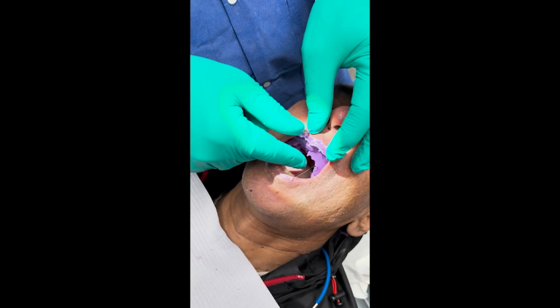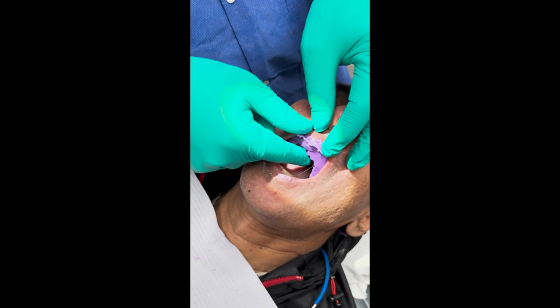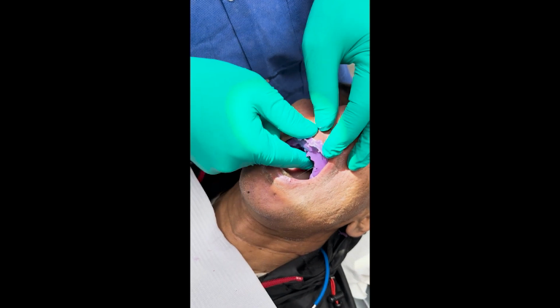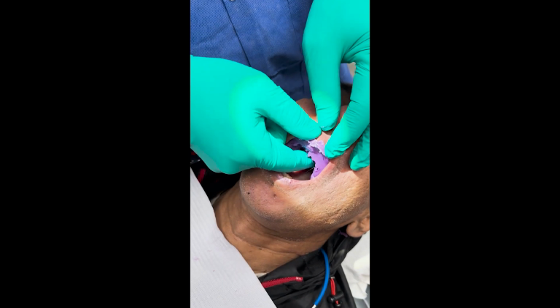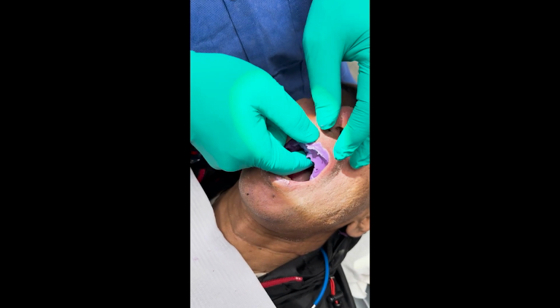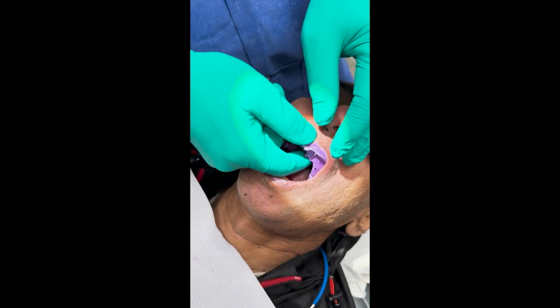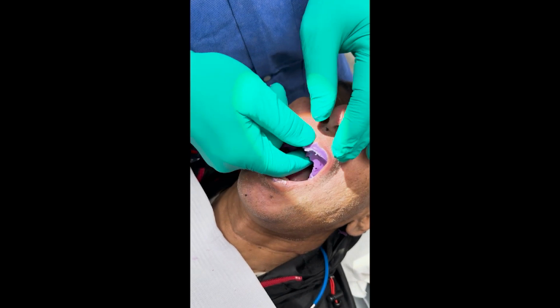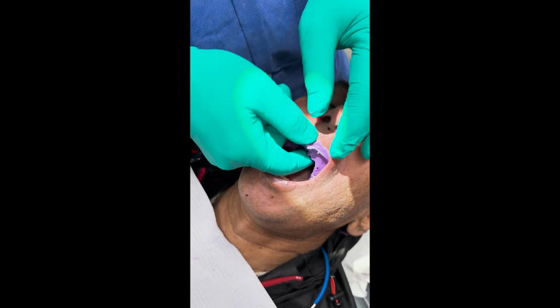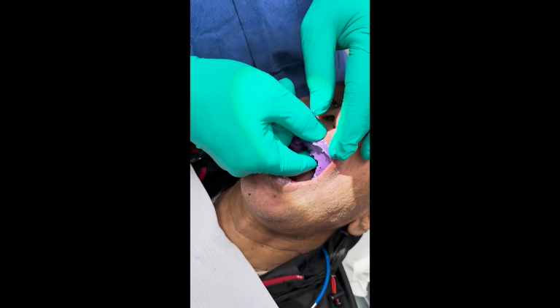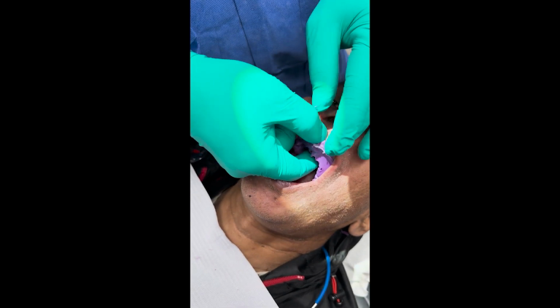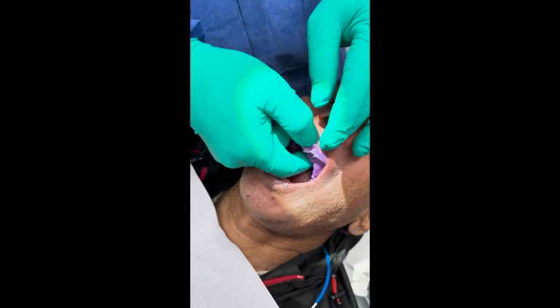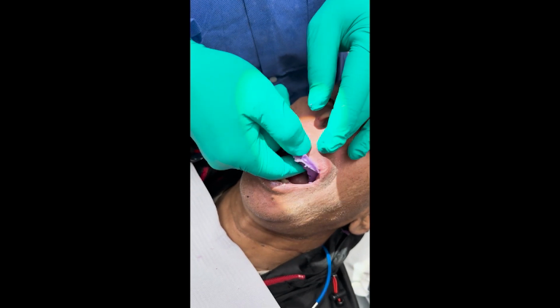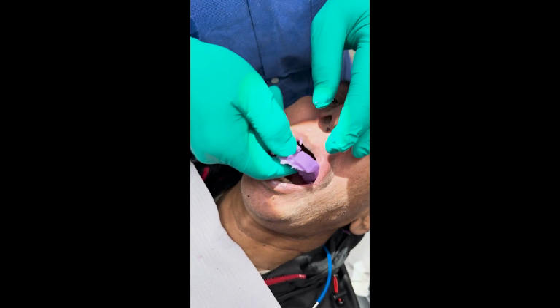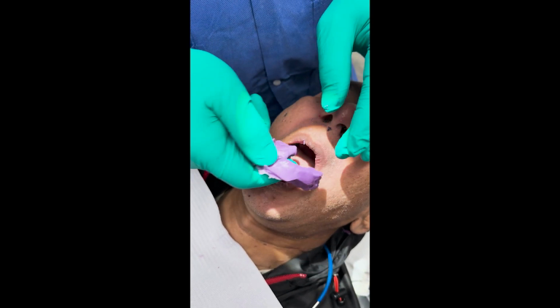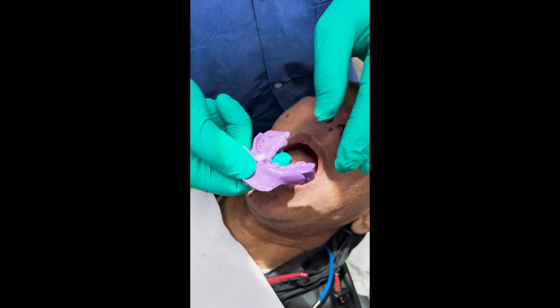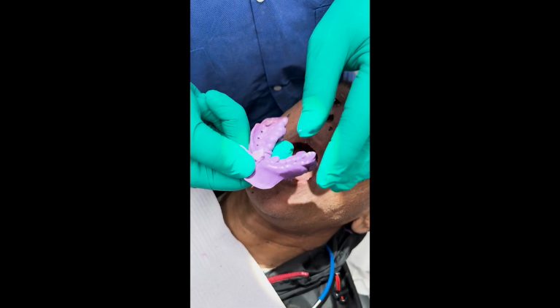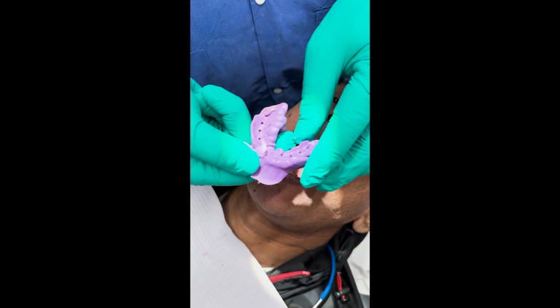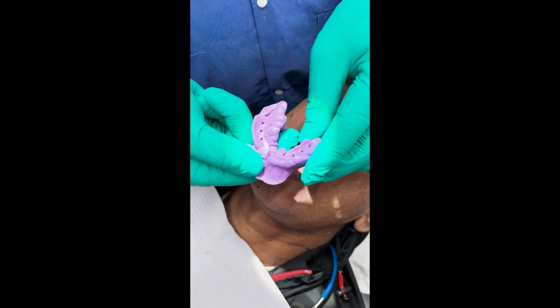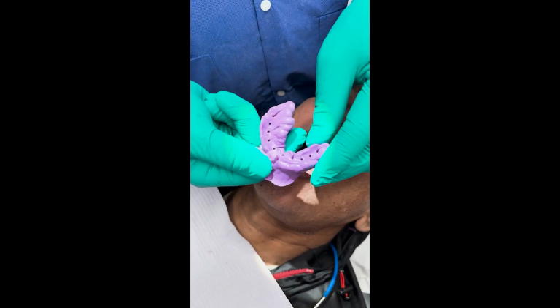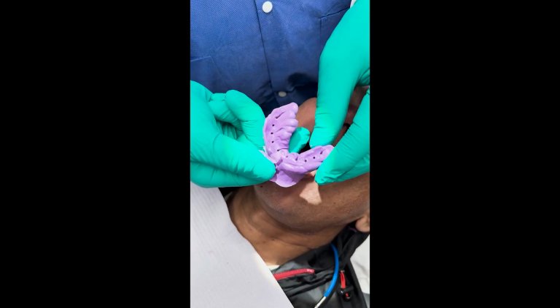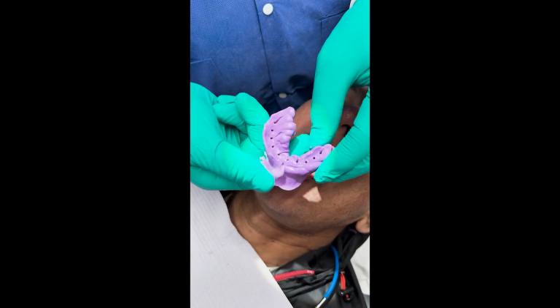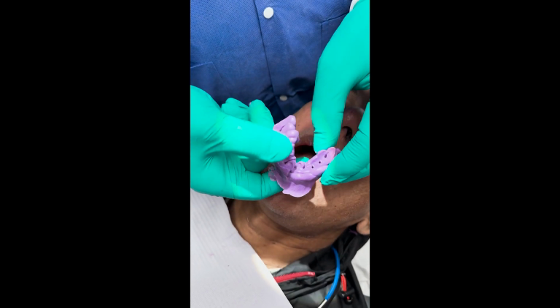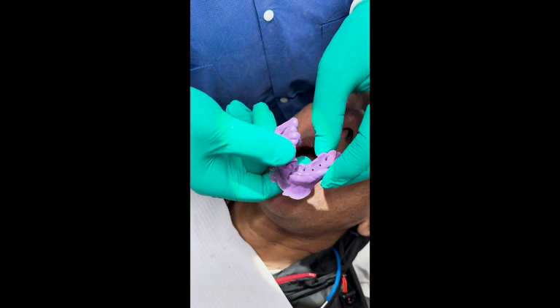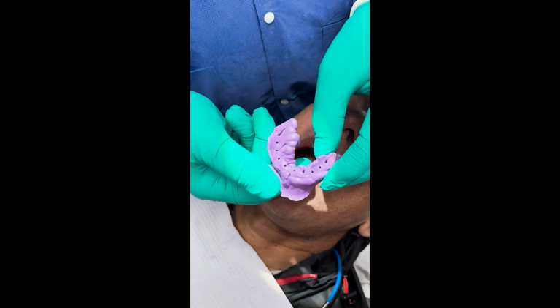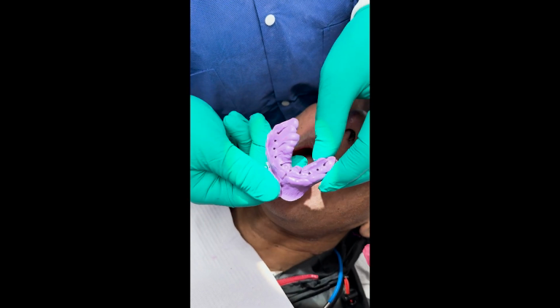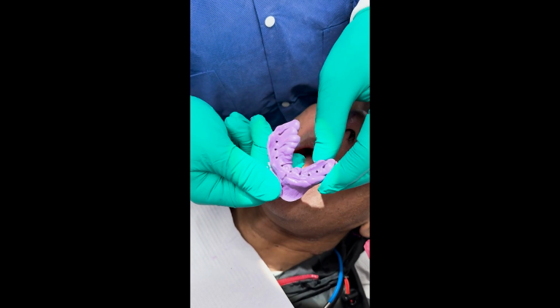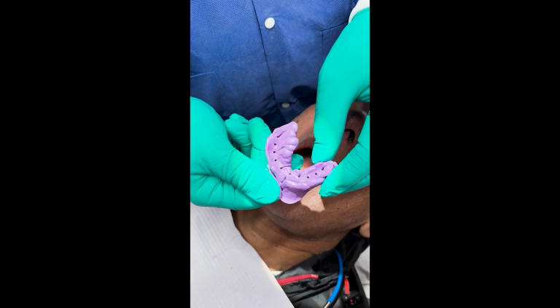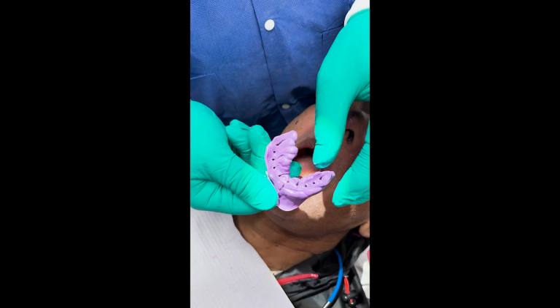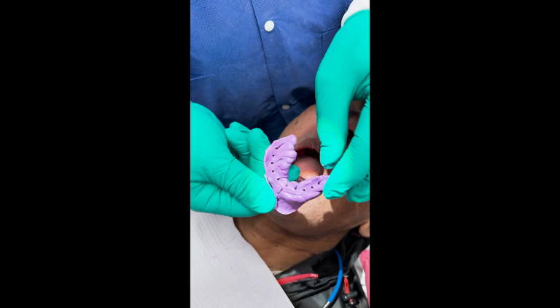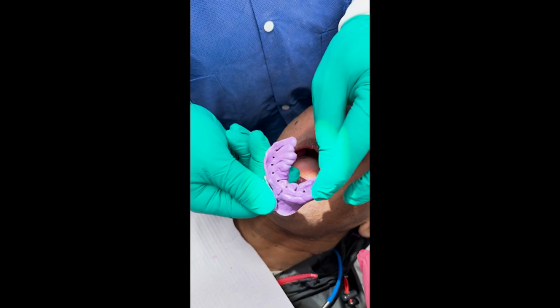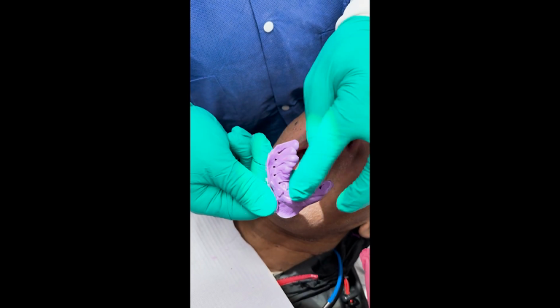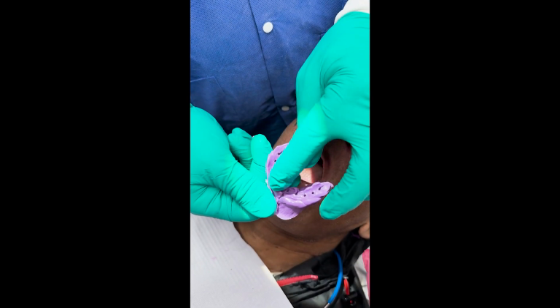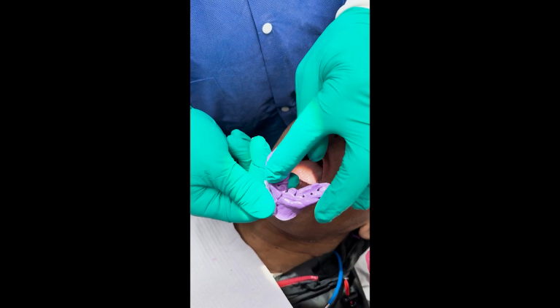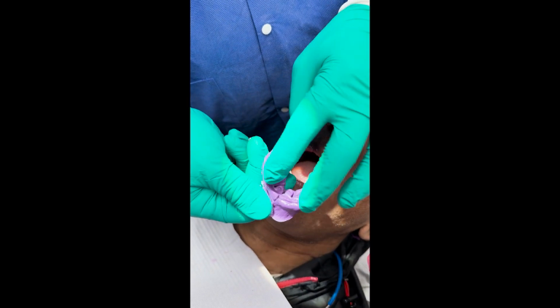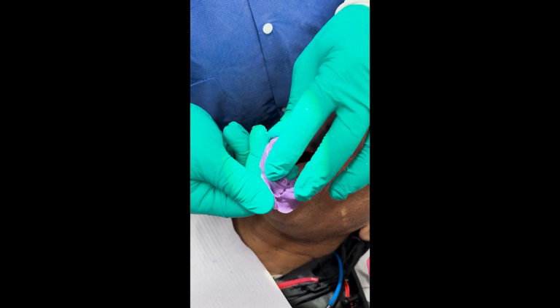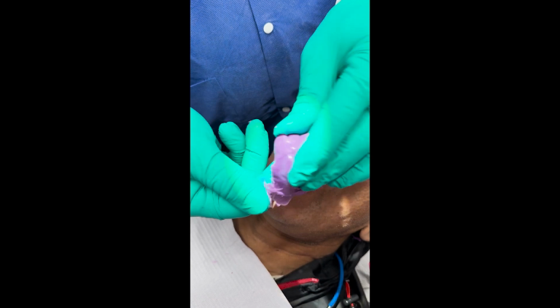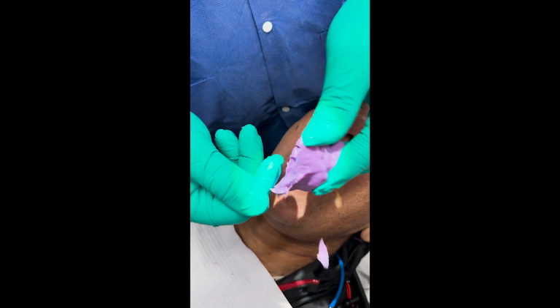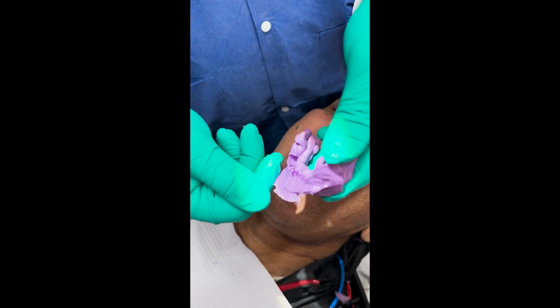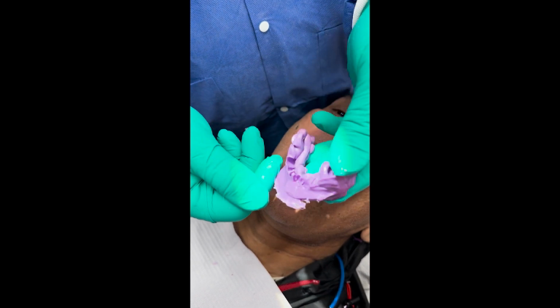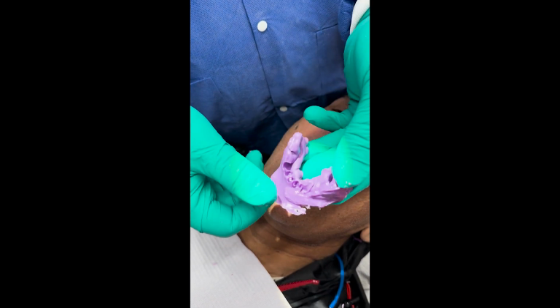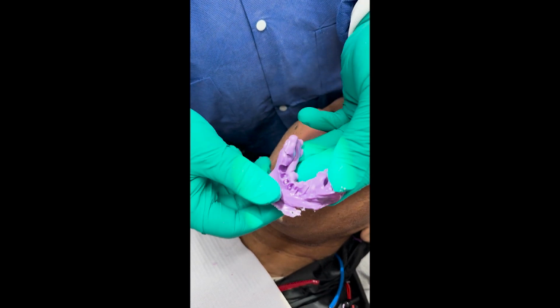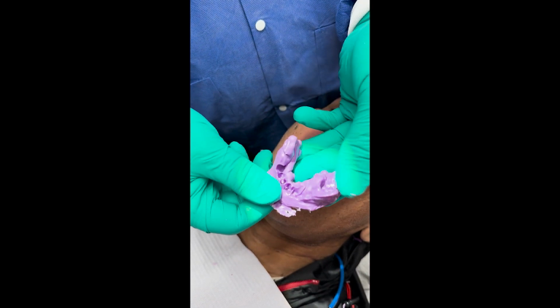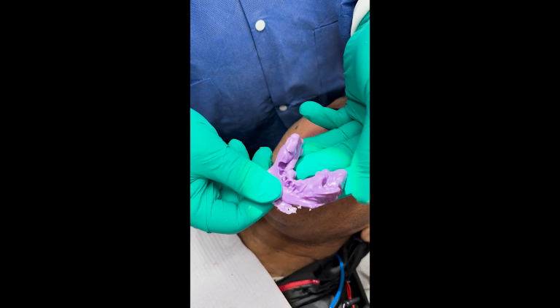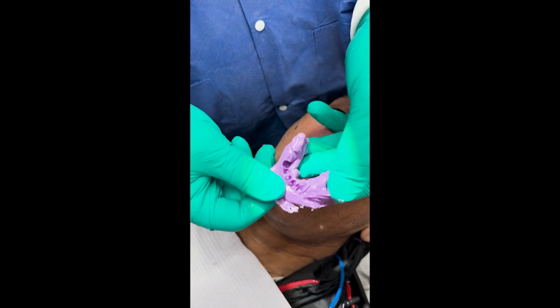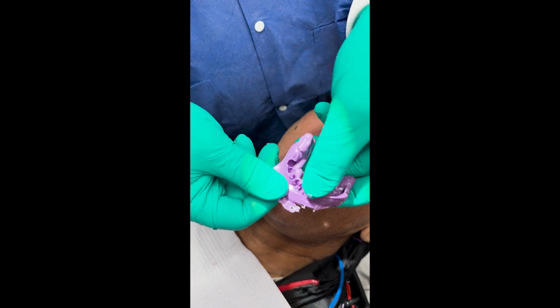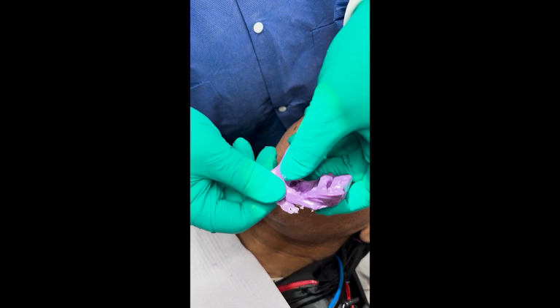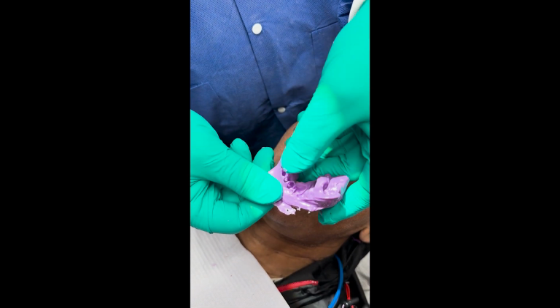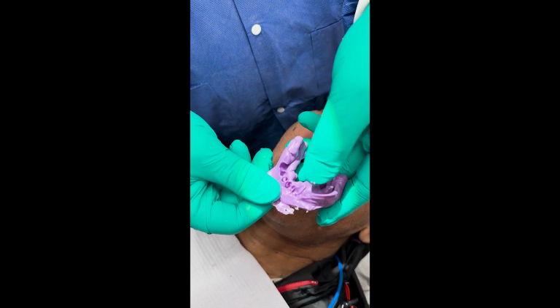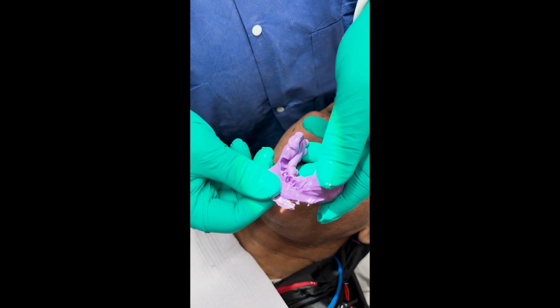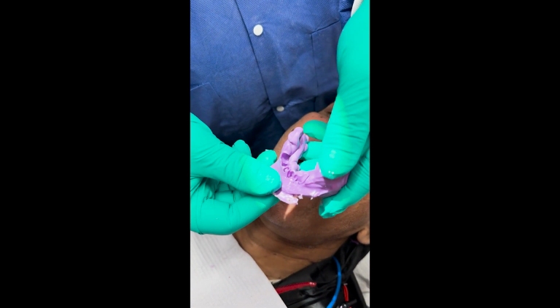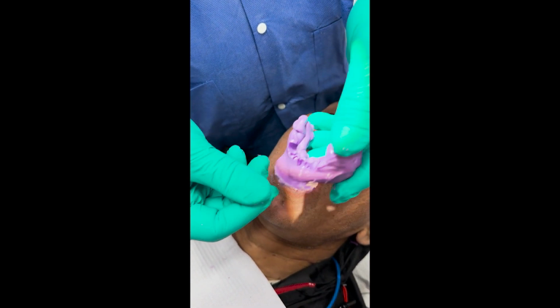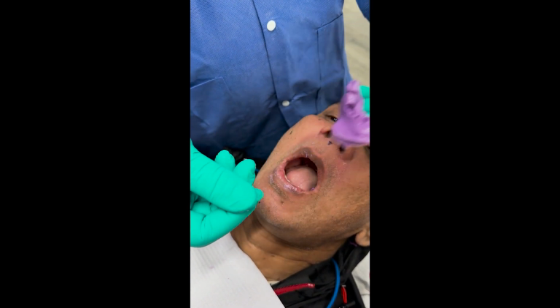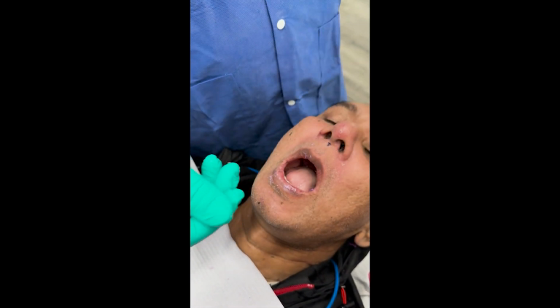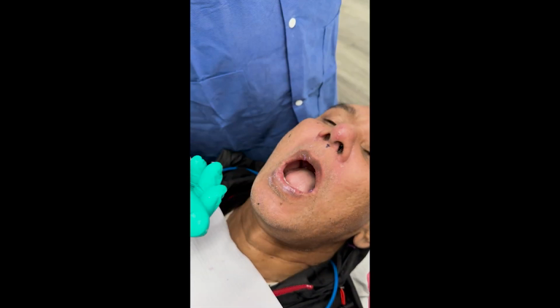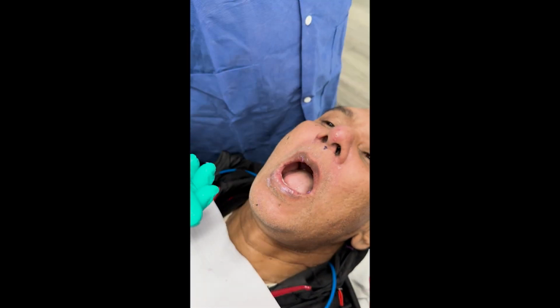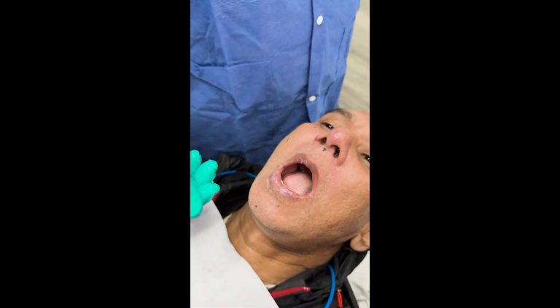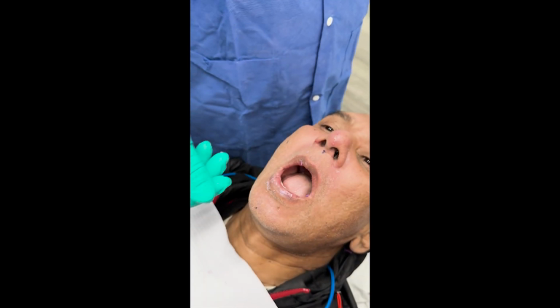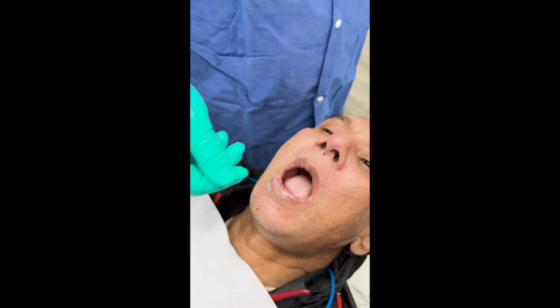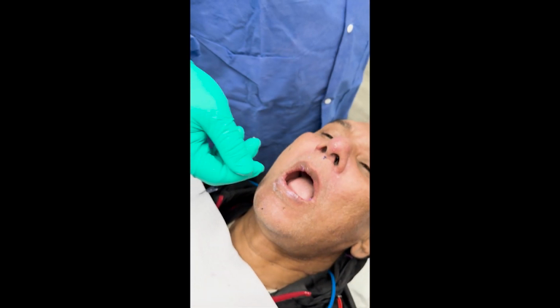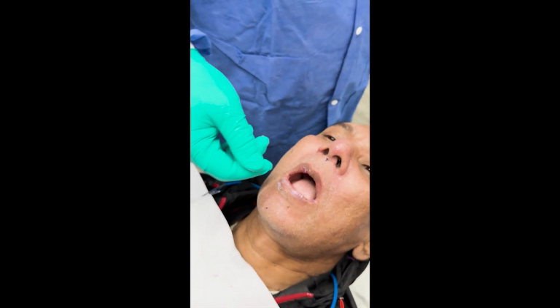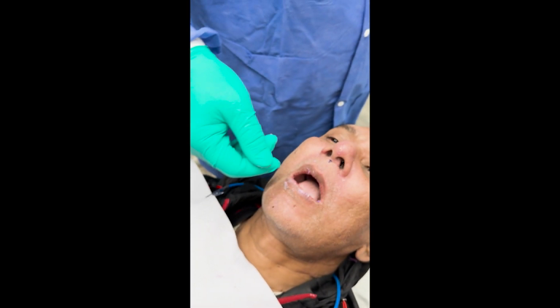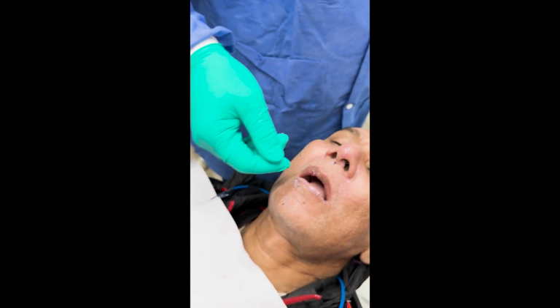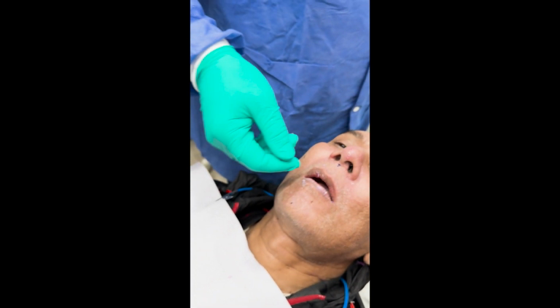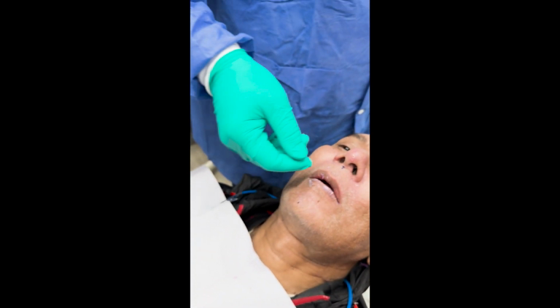Here's our bite and we've got our opposing really nice. Now we're going to stick this denture back in and see how close we are.